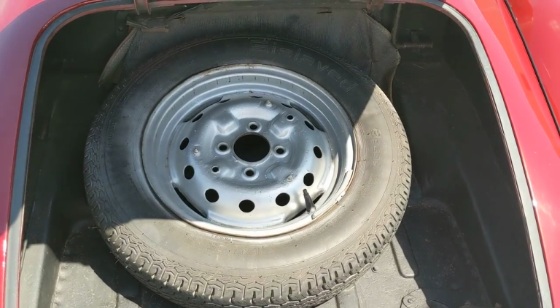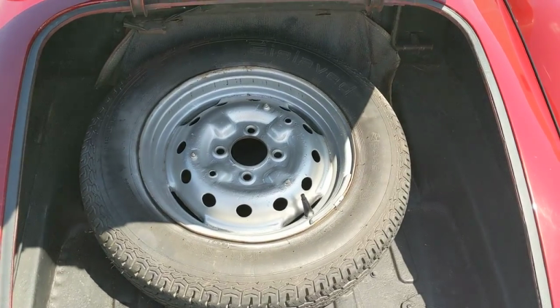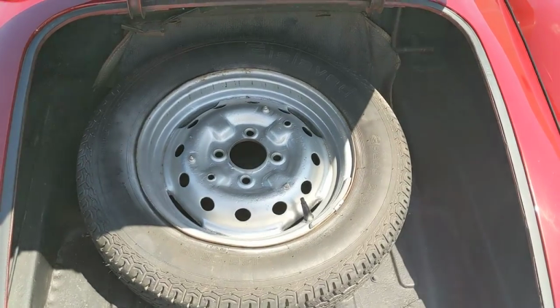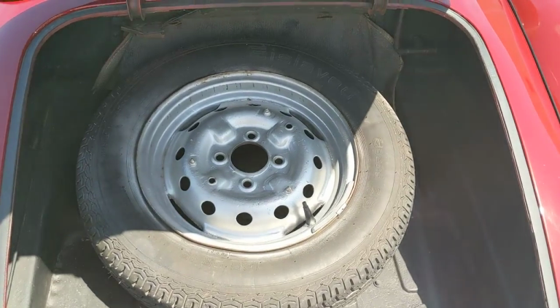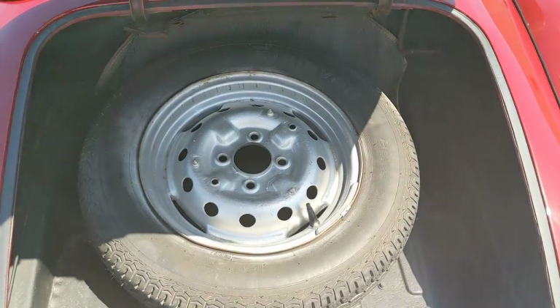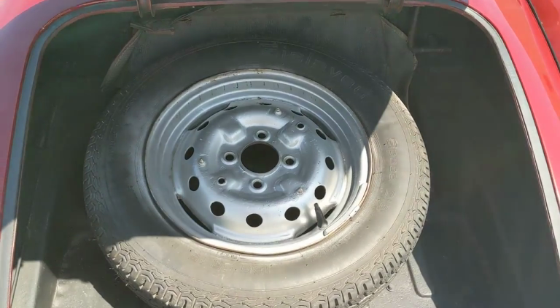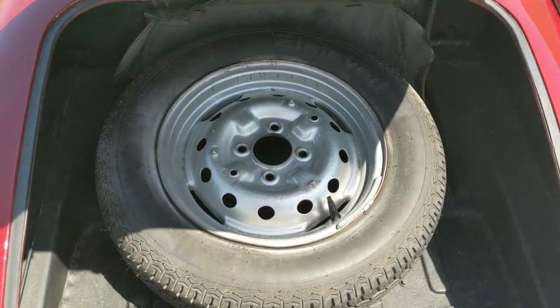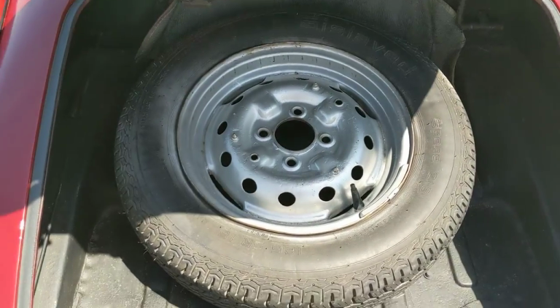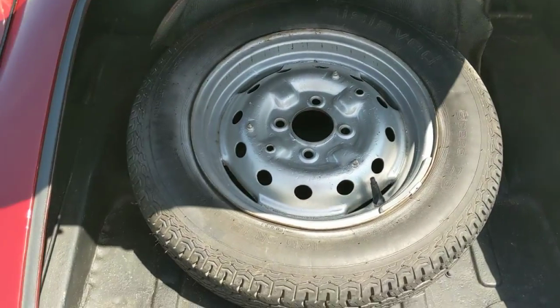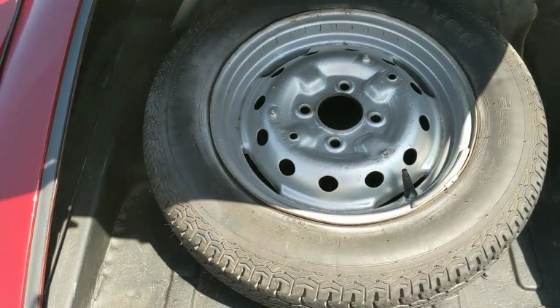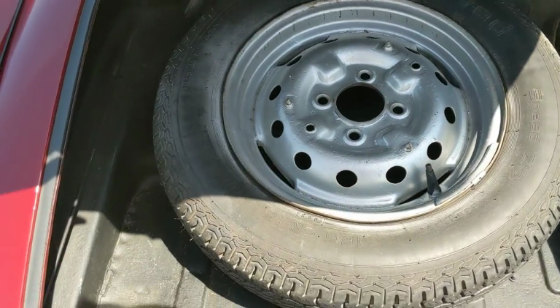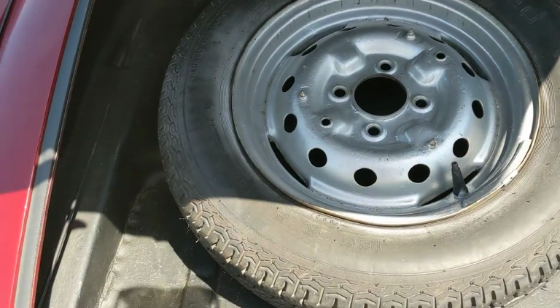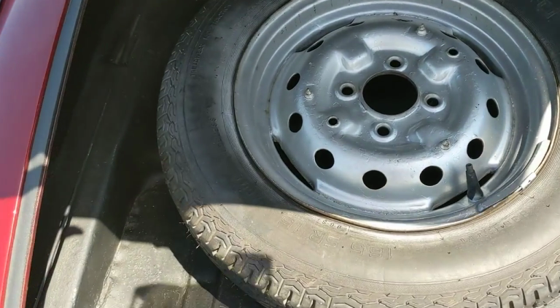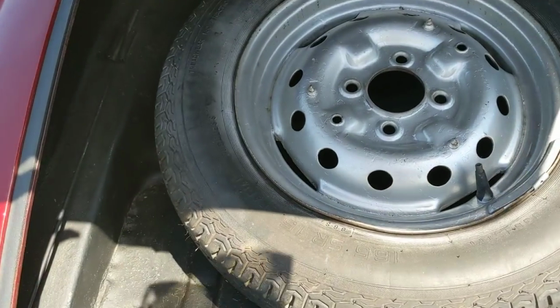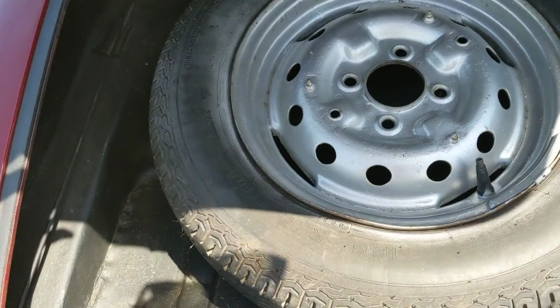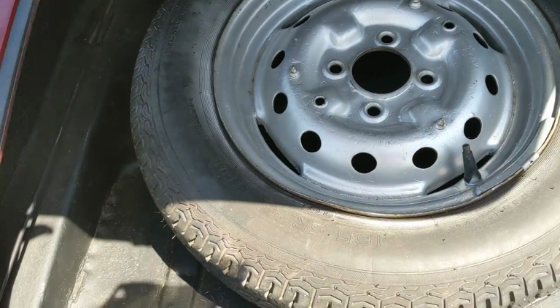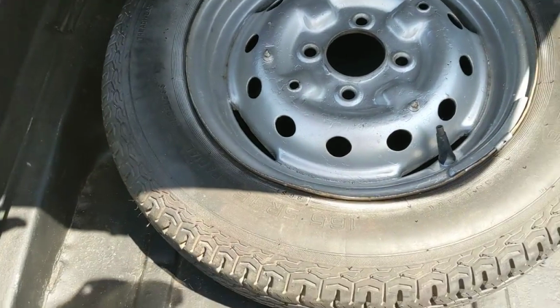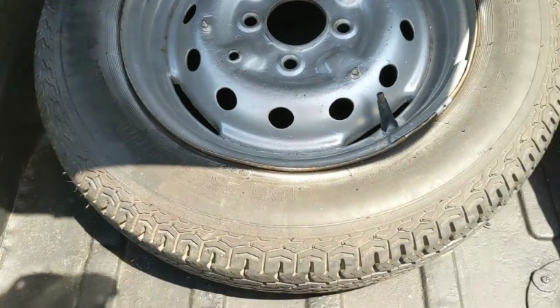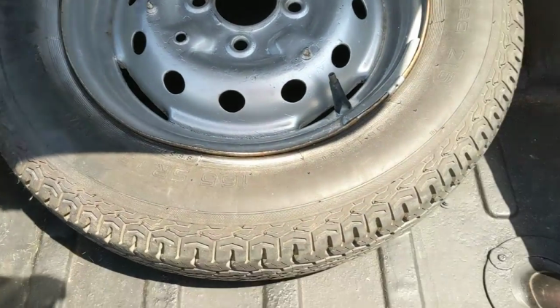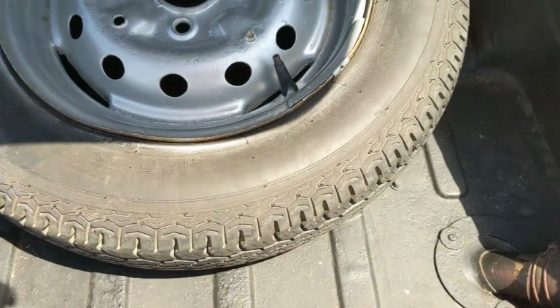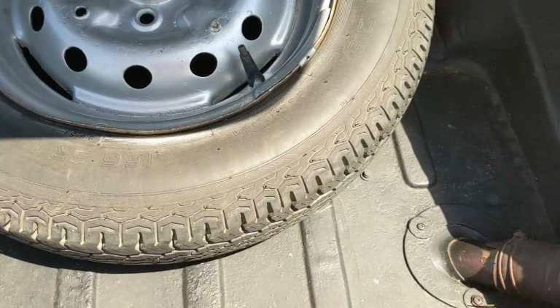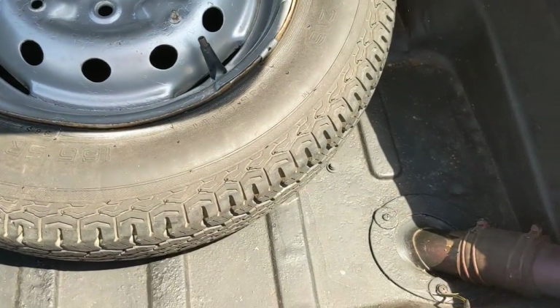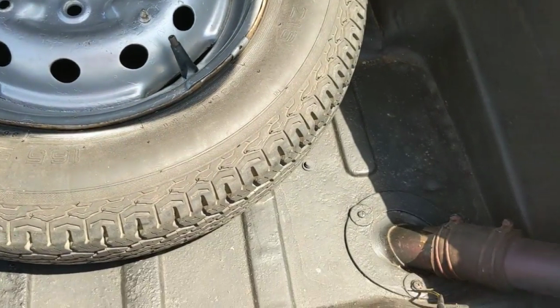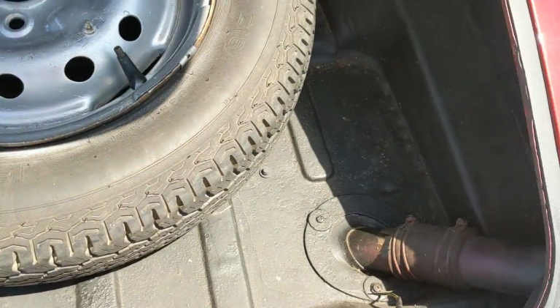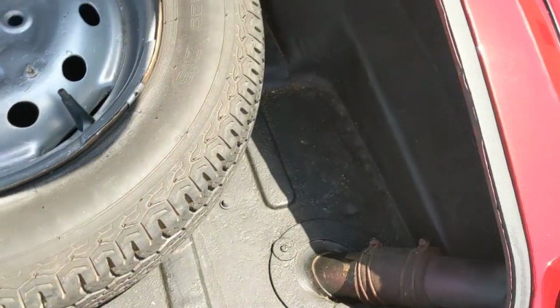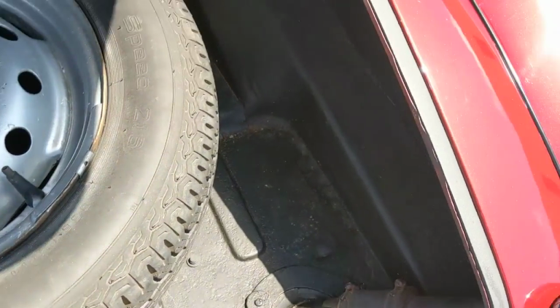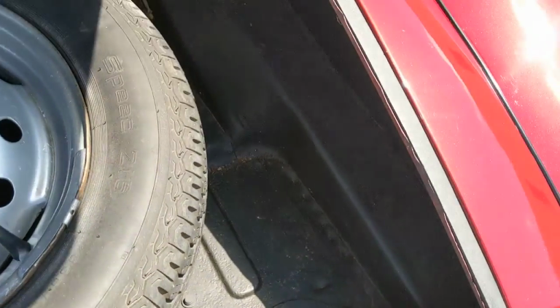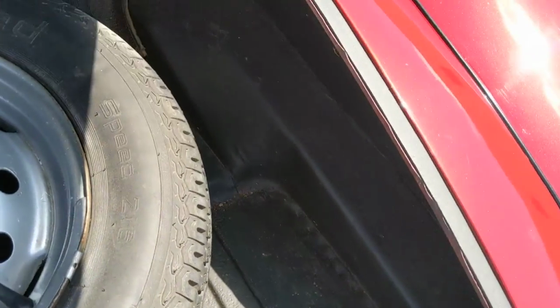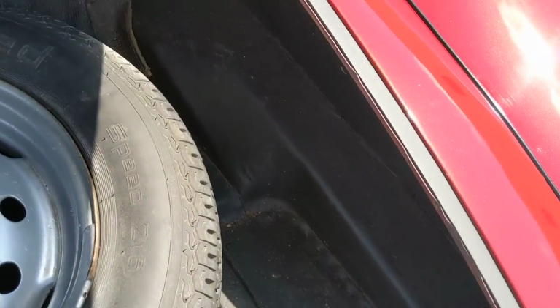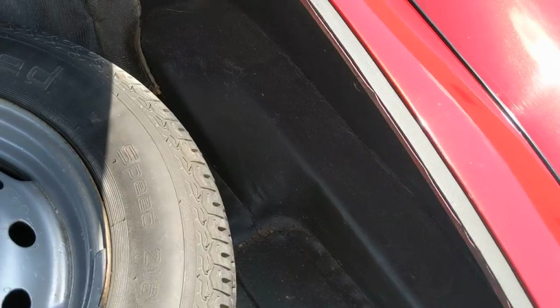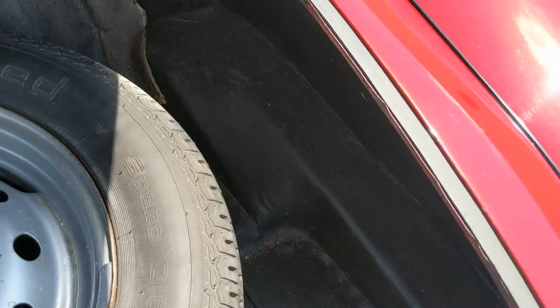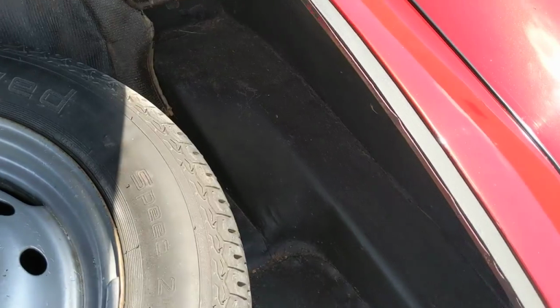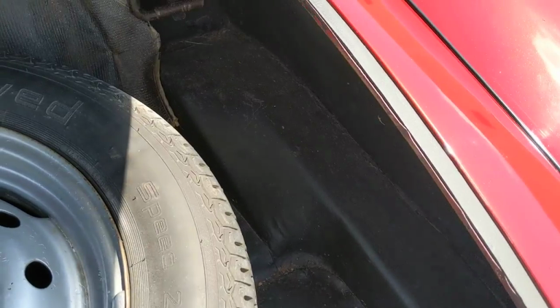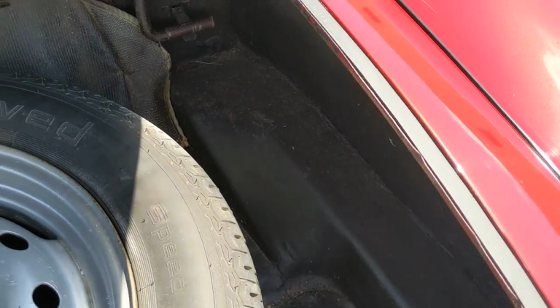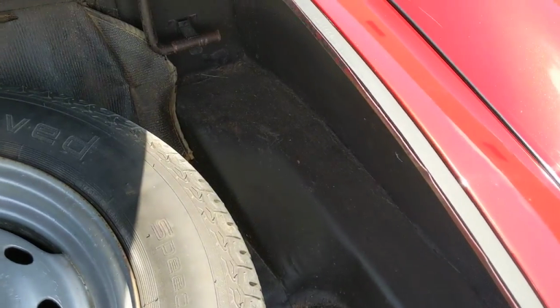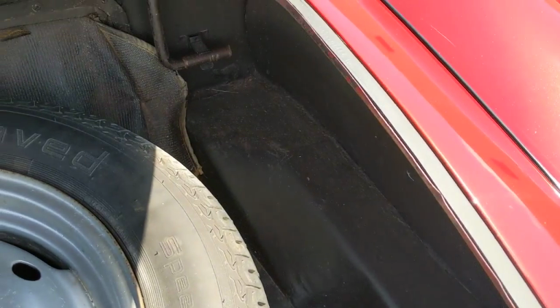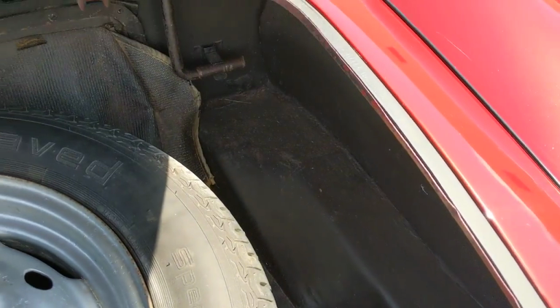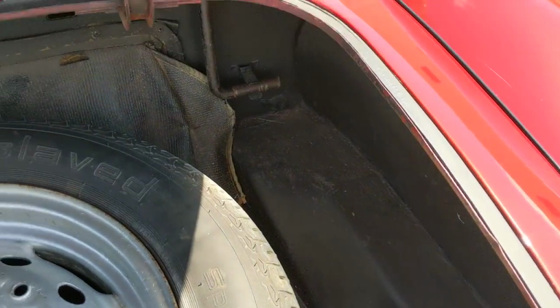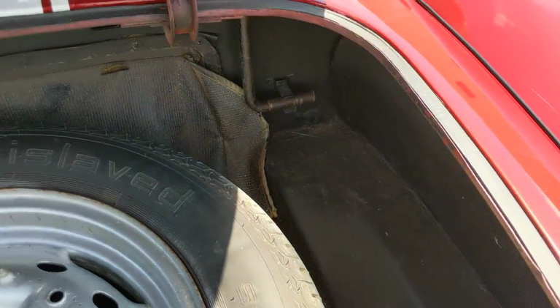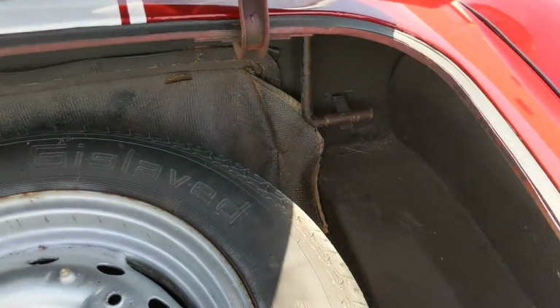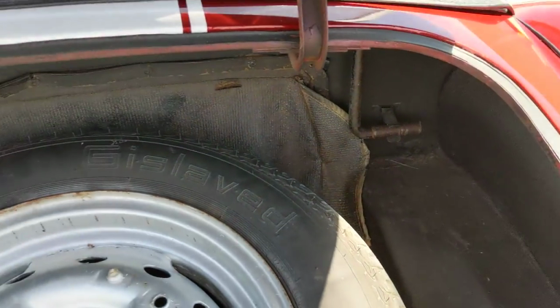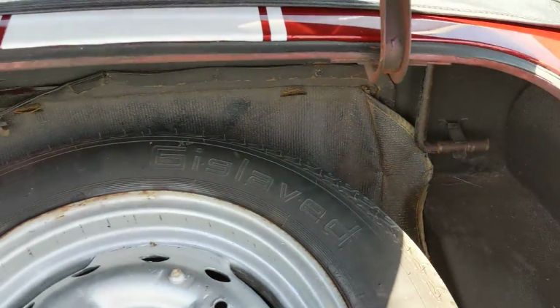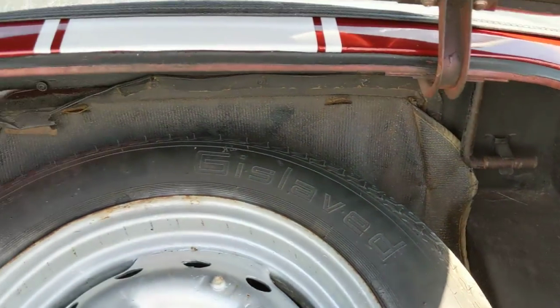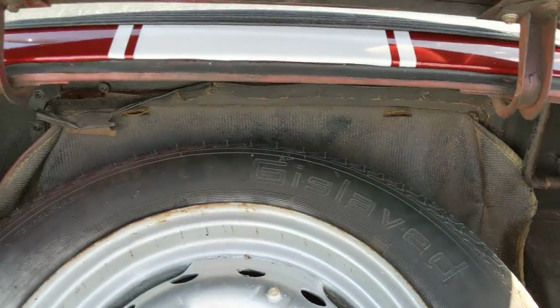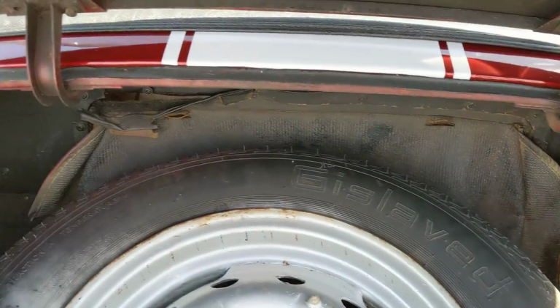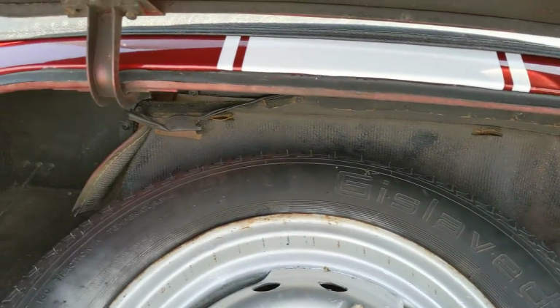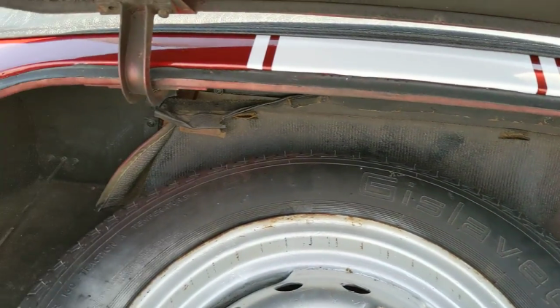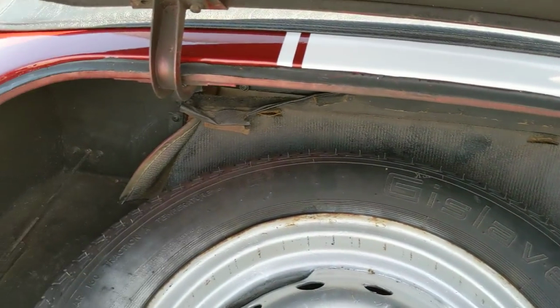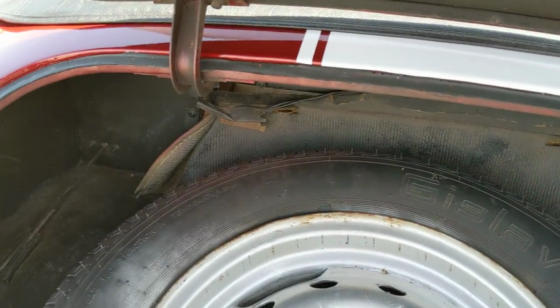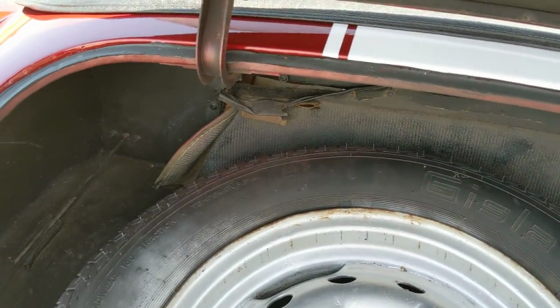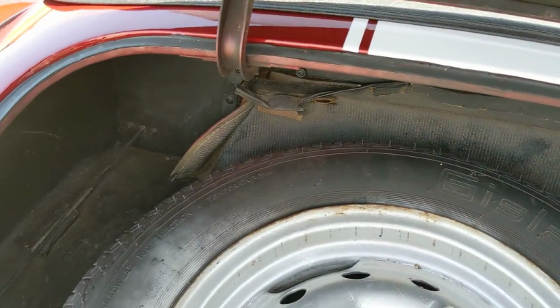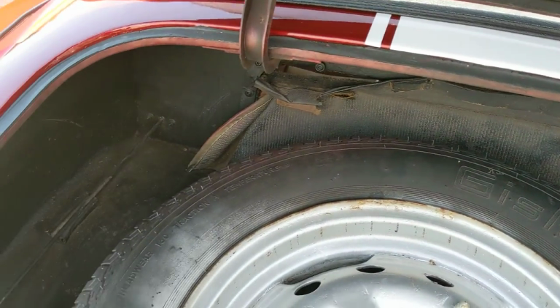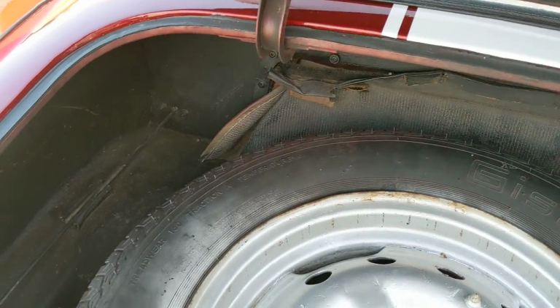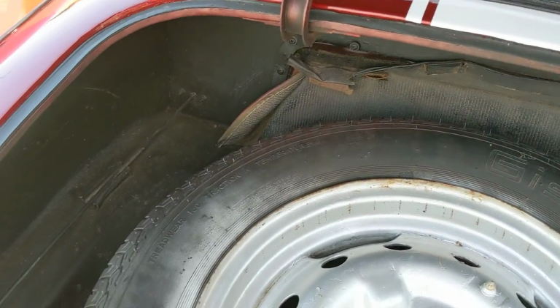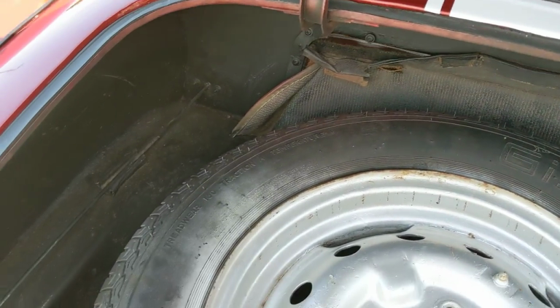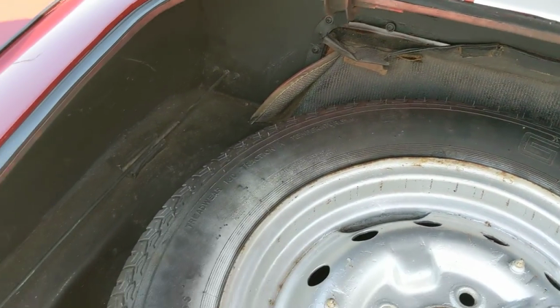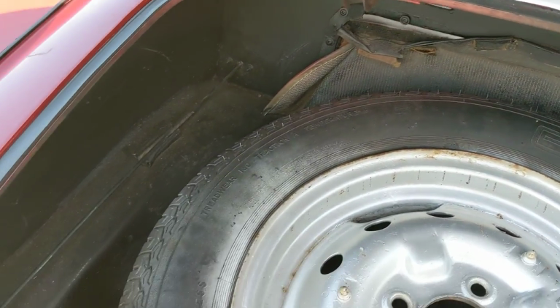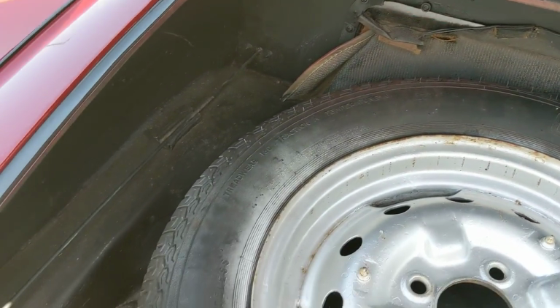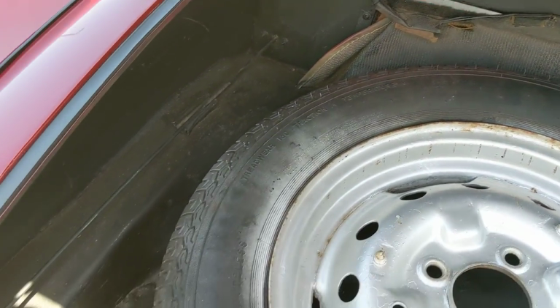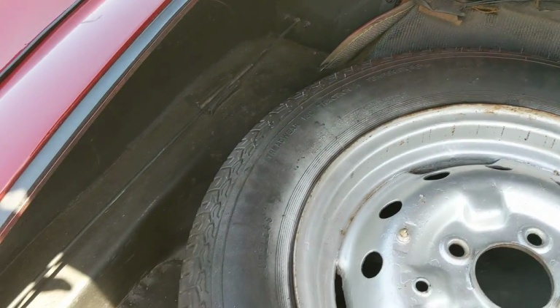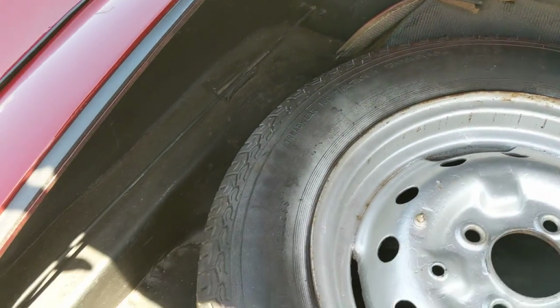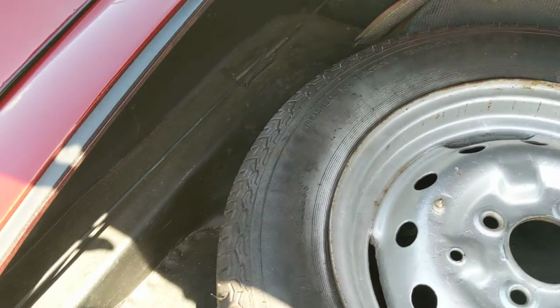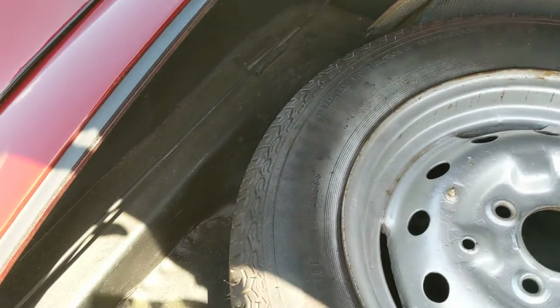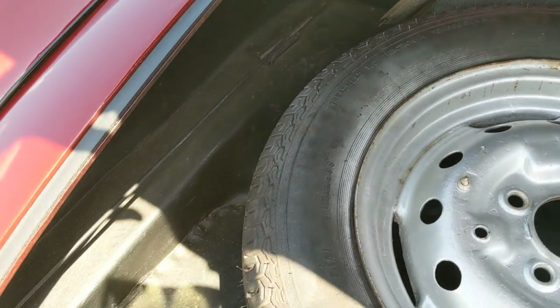It's bare in the trunk. Pretty nicely done inside the trunk pan and what have you.